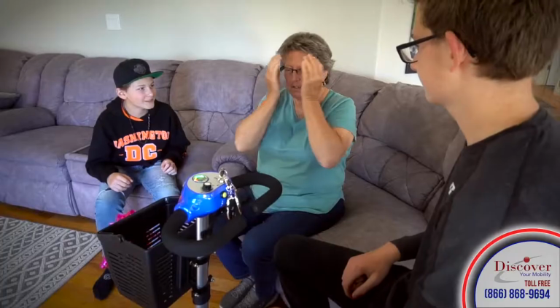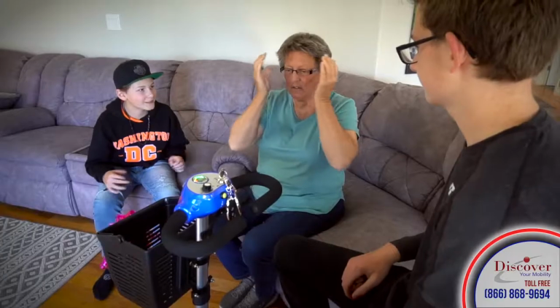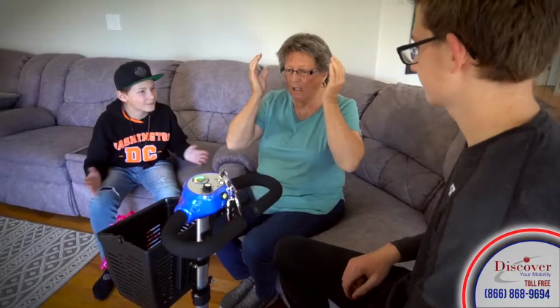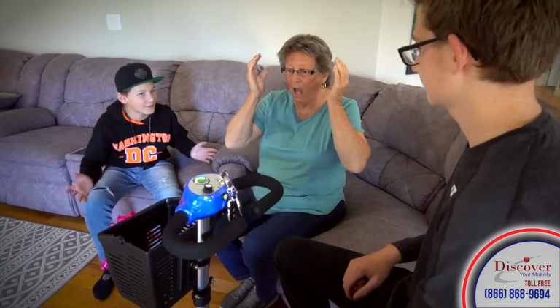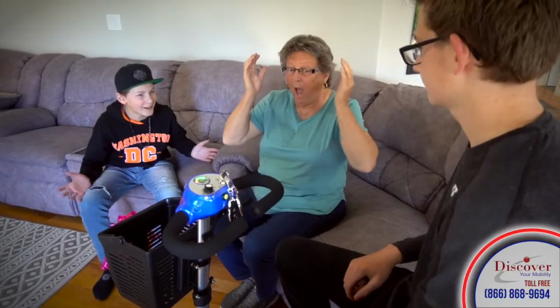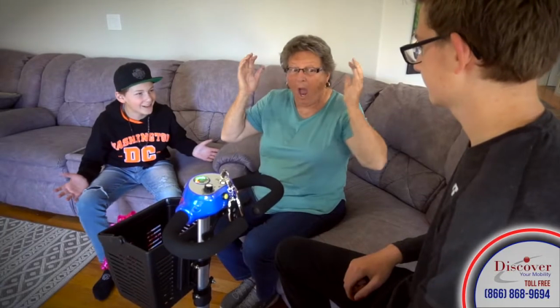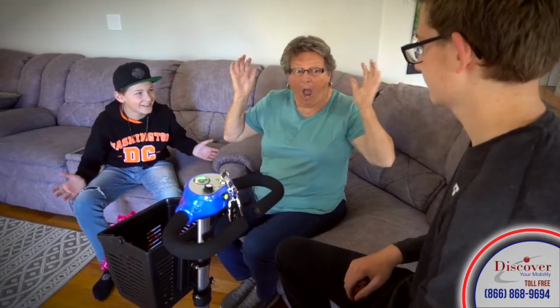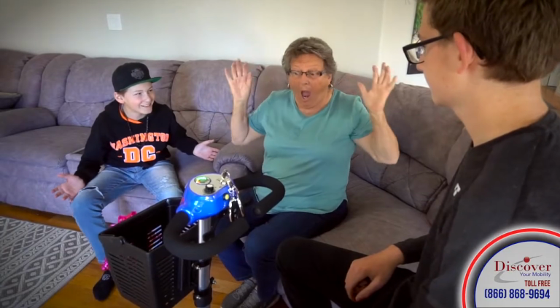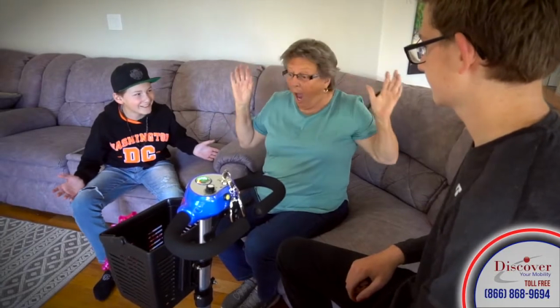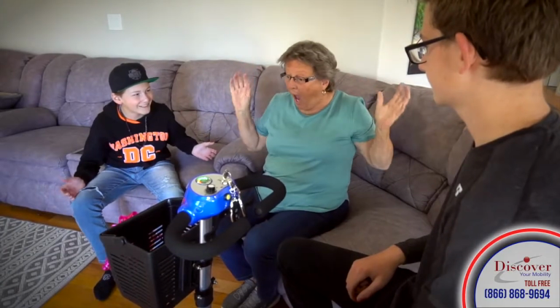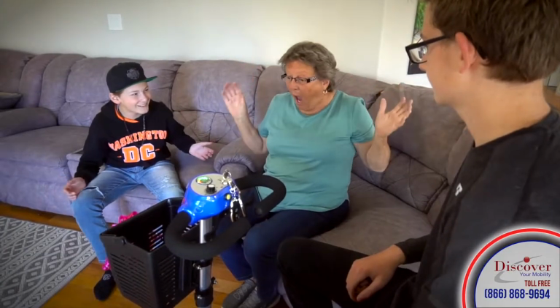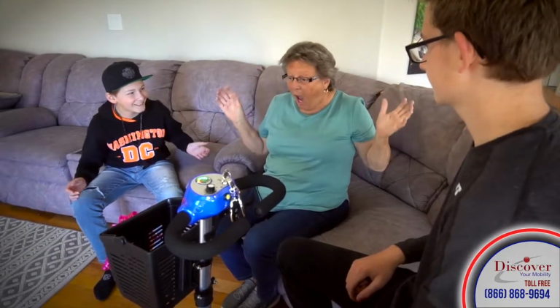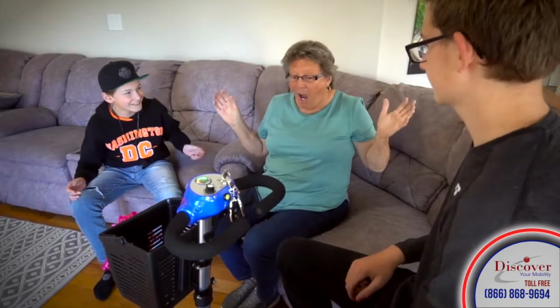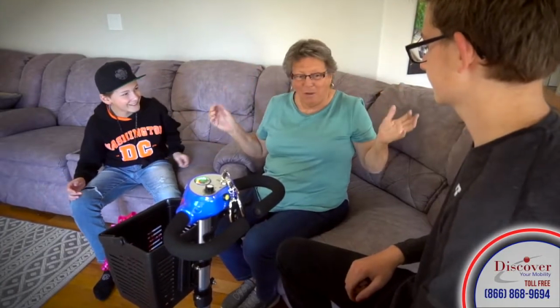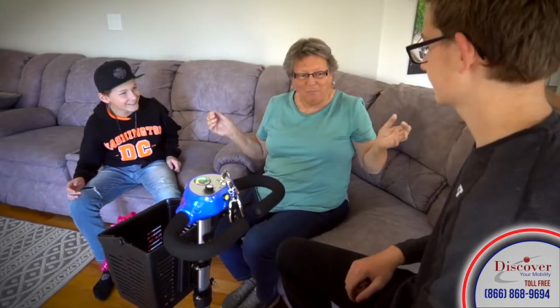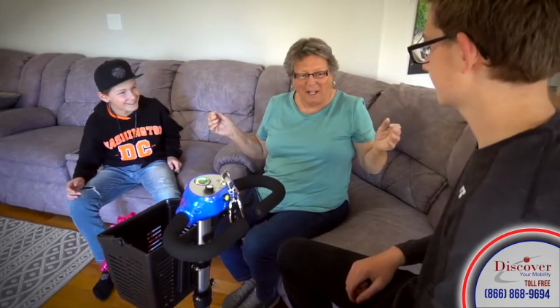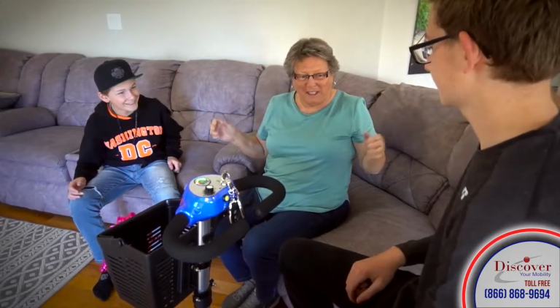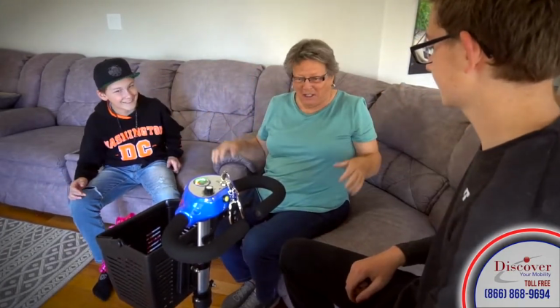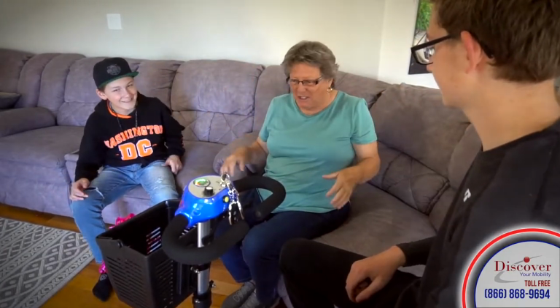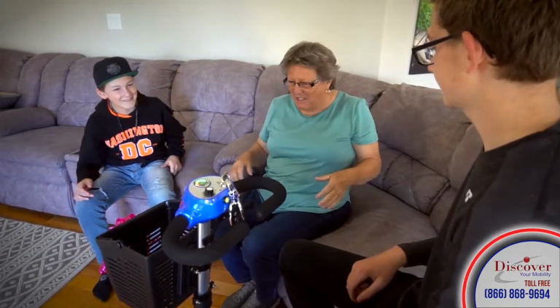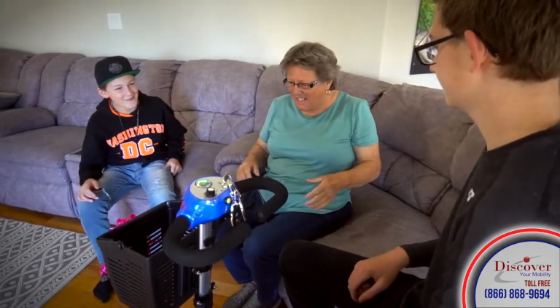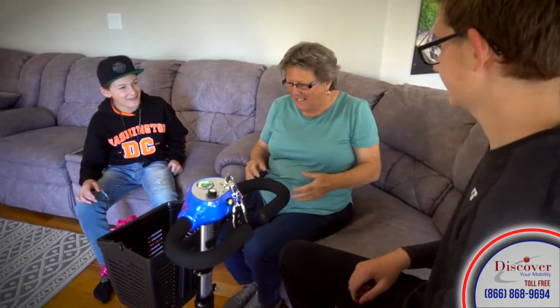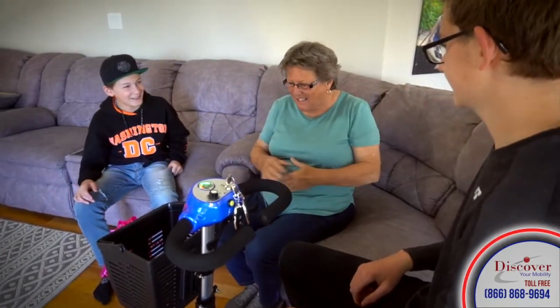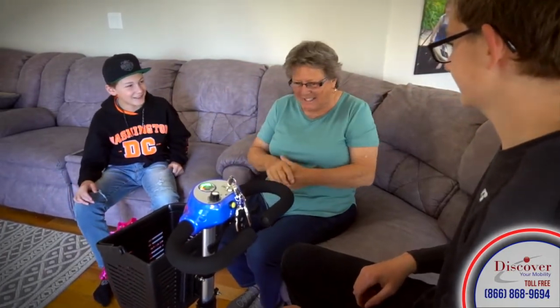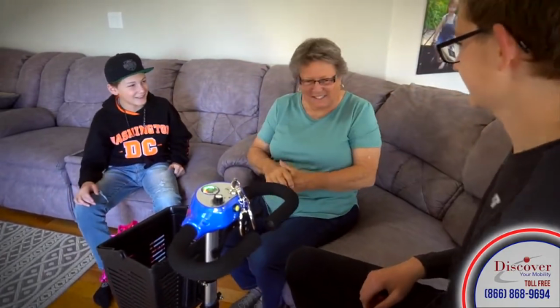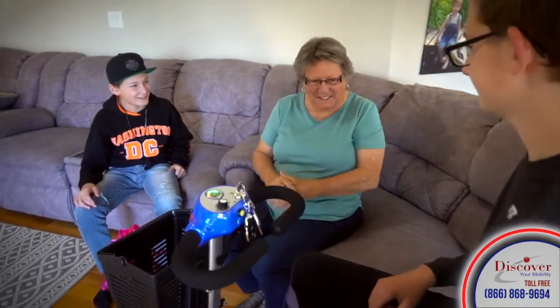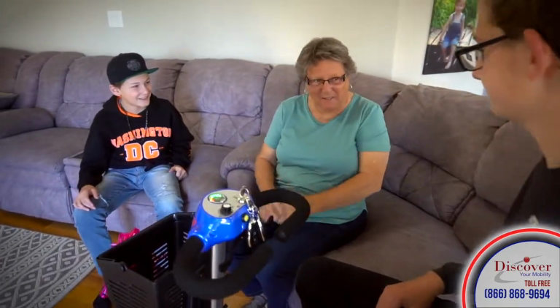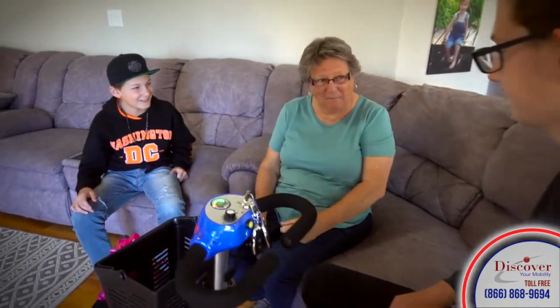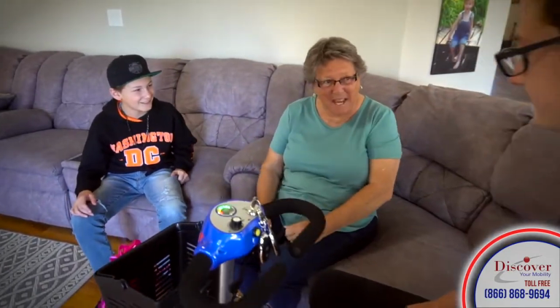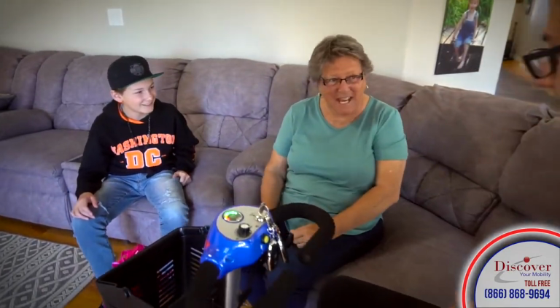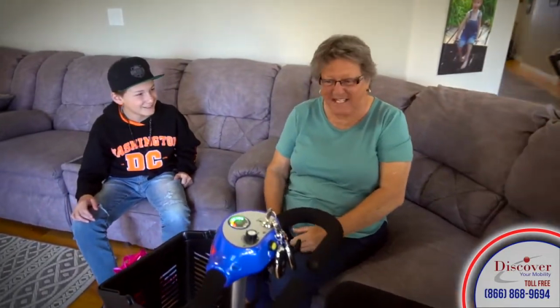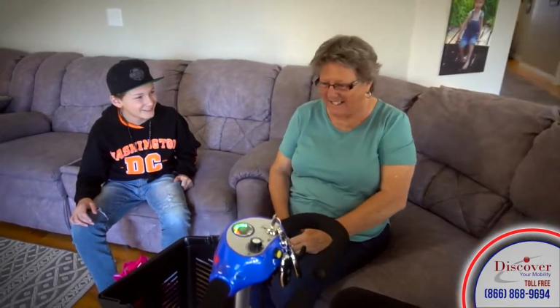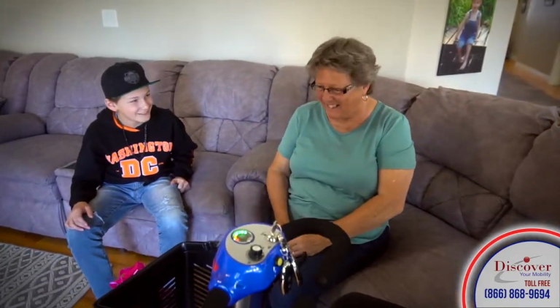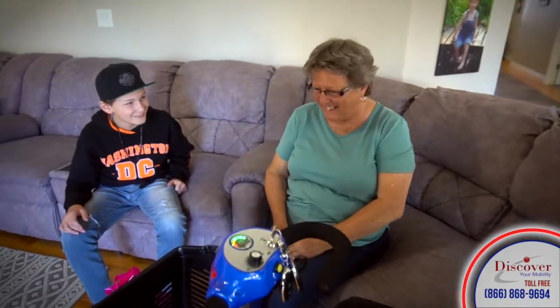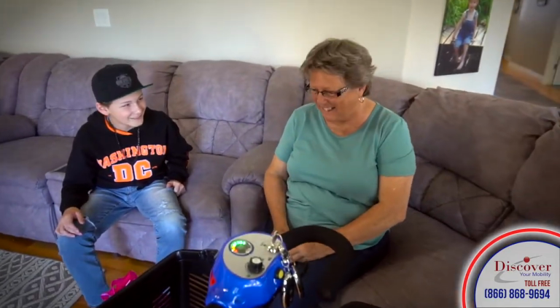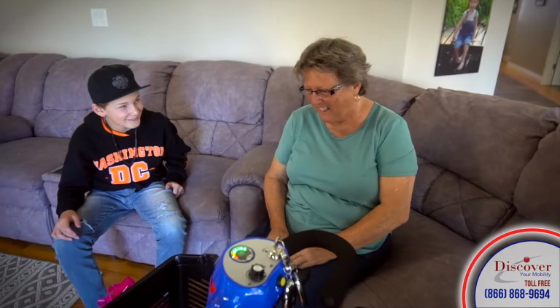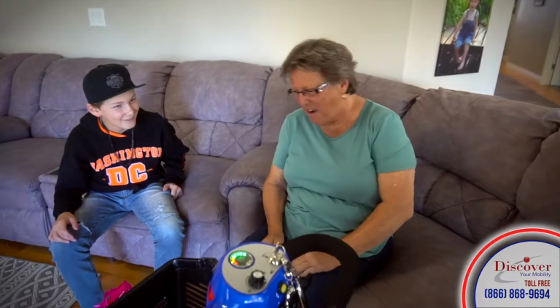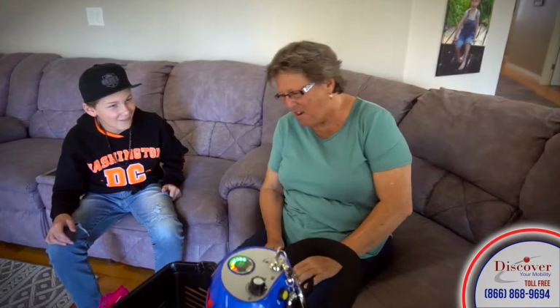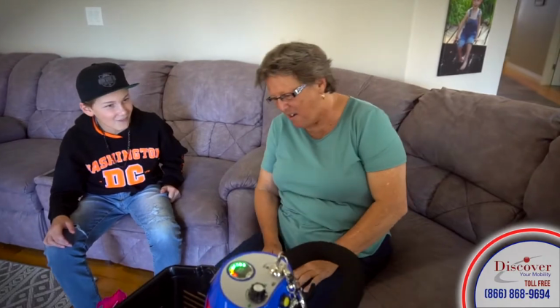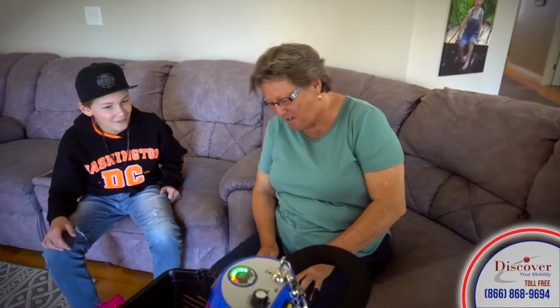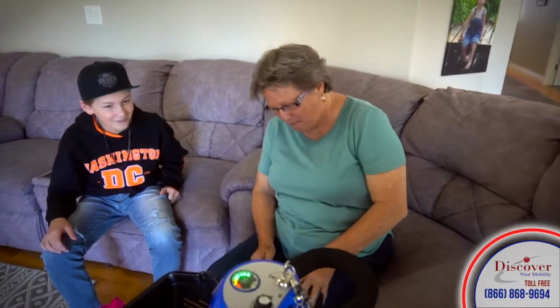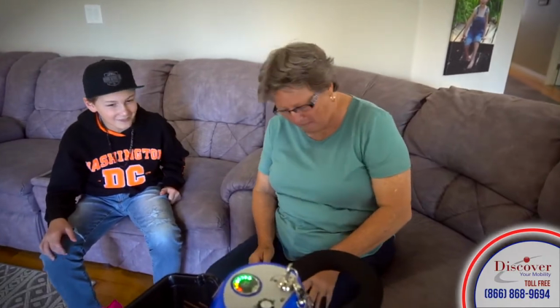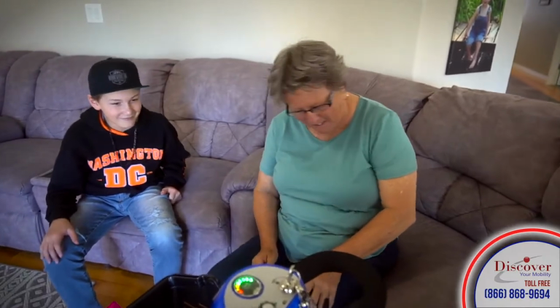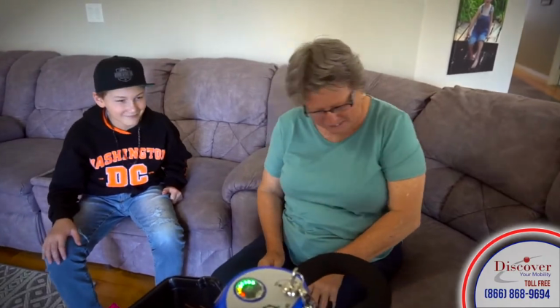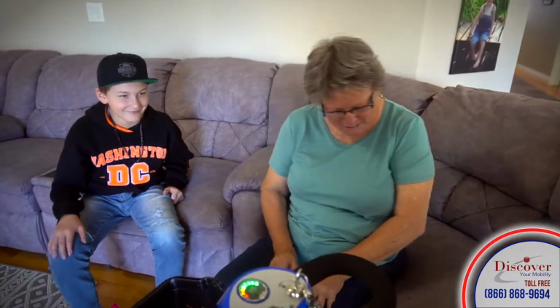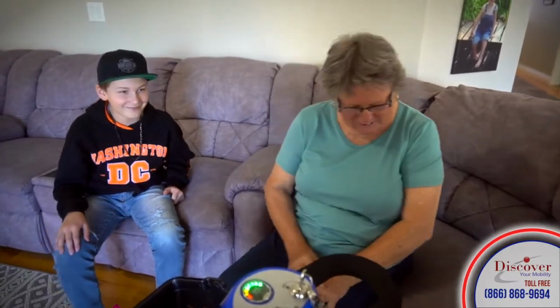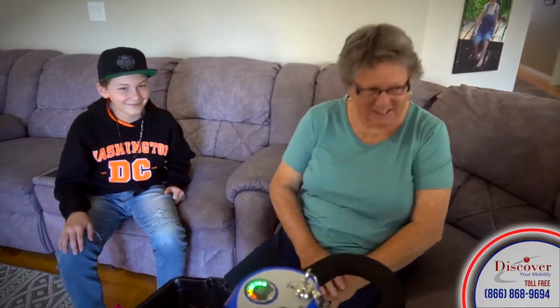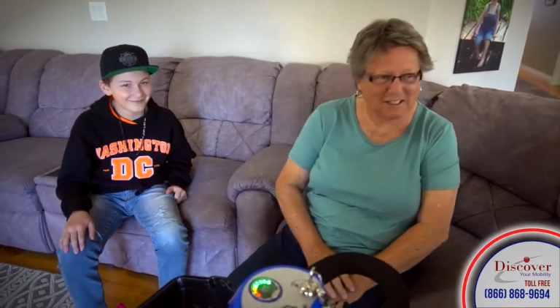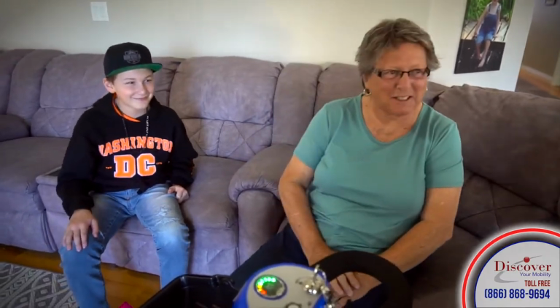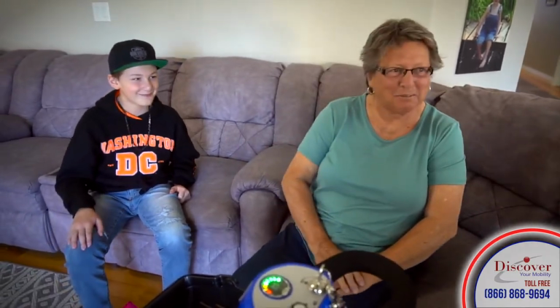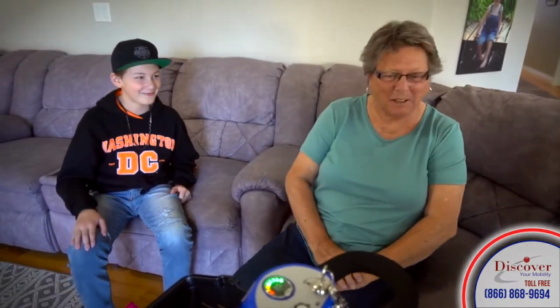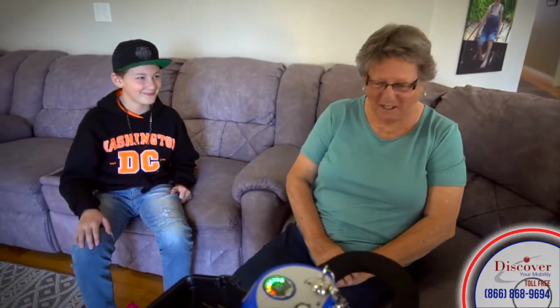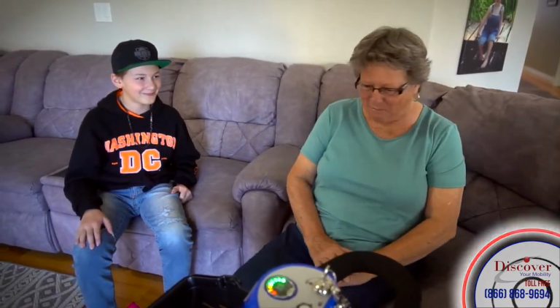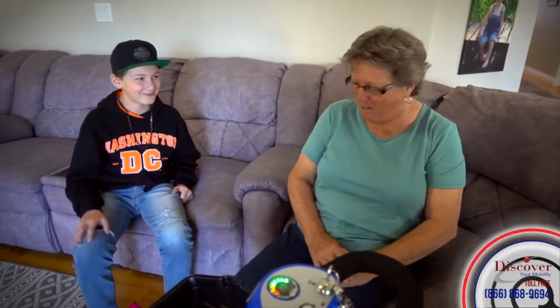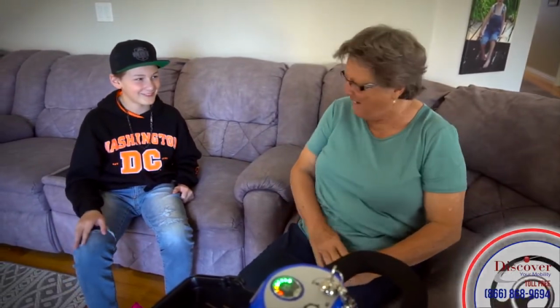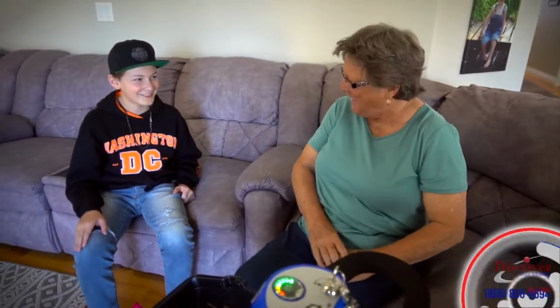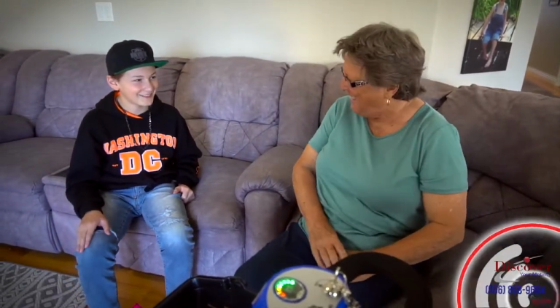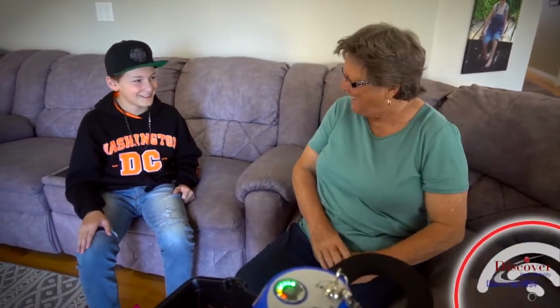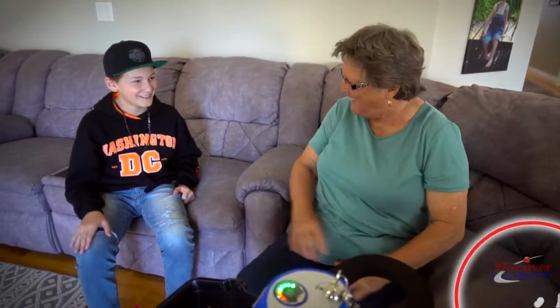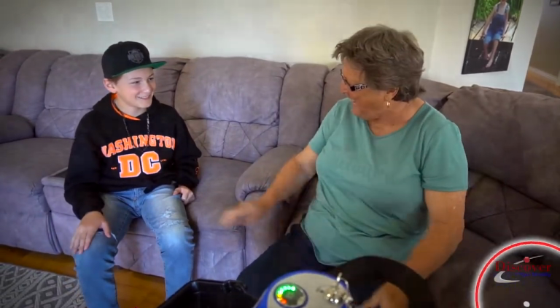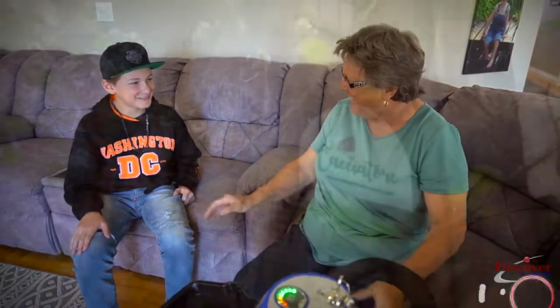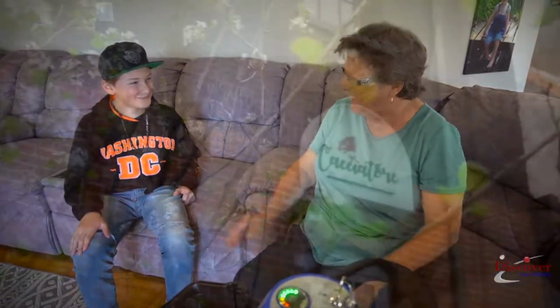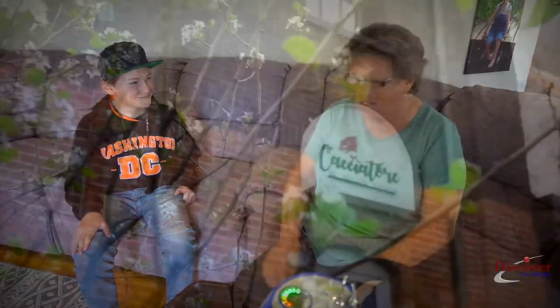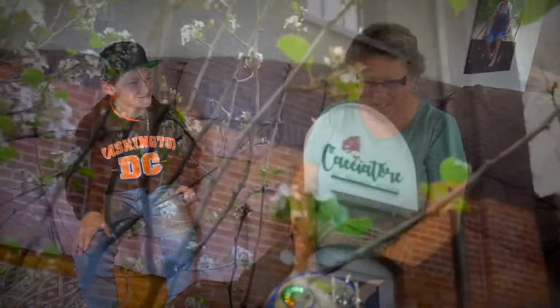Surprise! Oh my goodness, this is amazing! Oh my goodness, just what I wanted! Thank you!